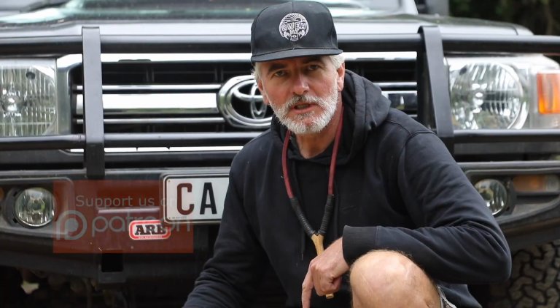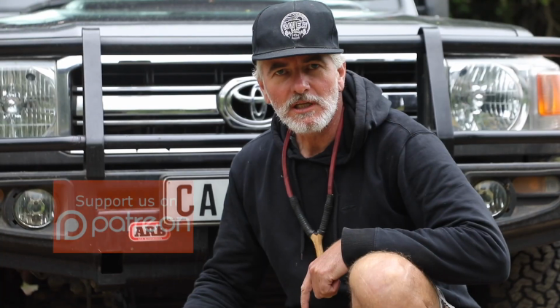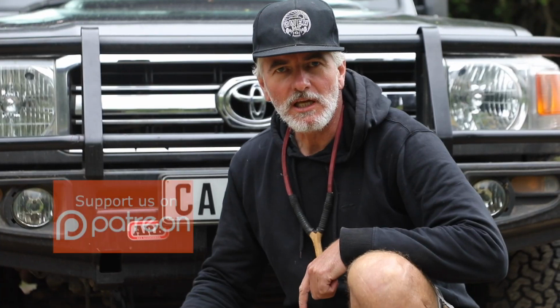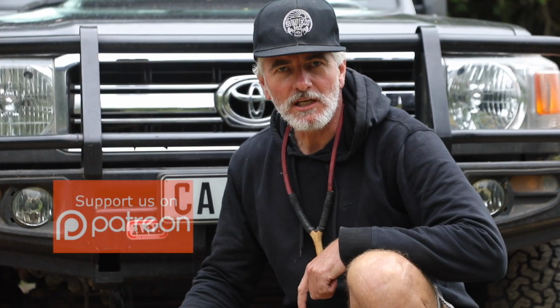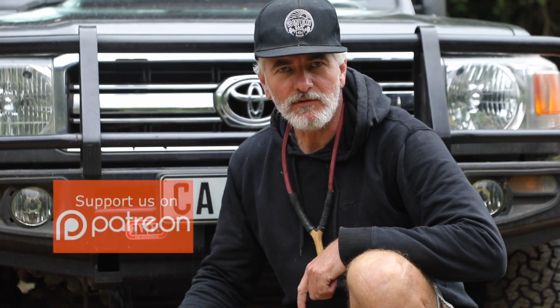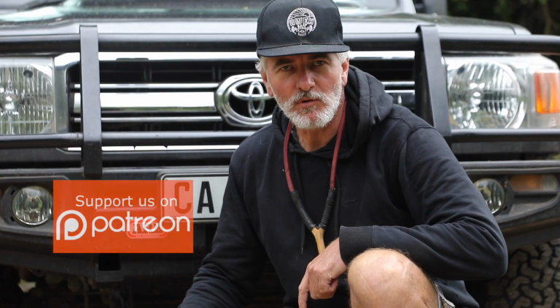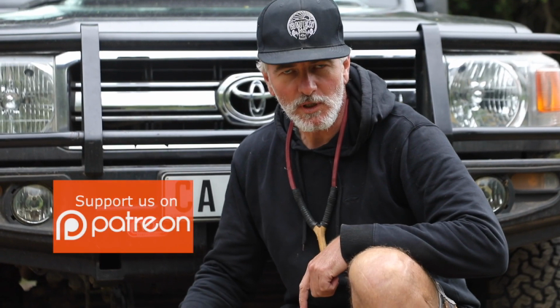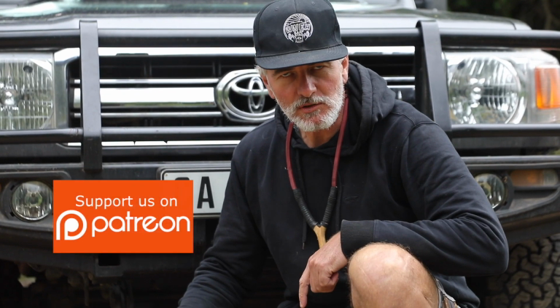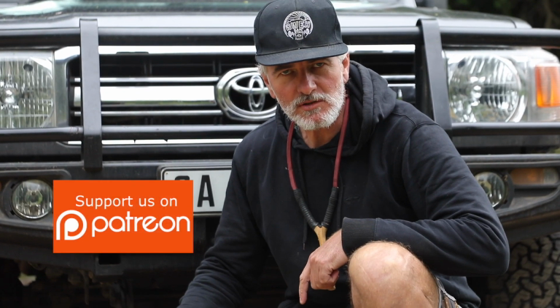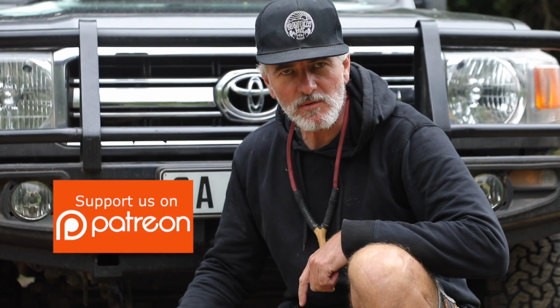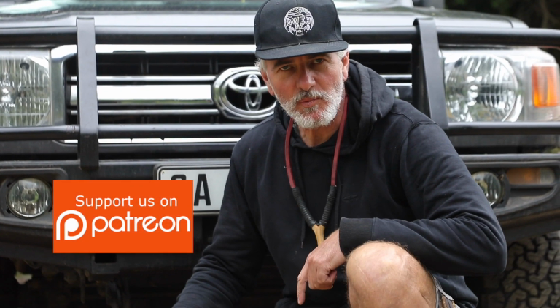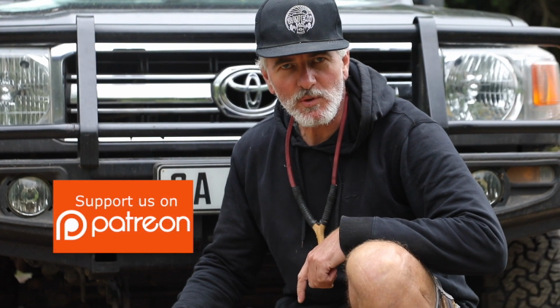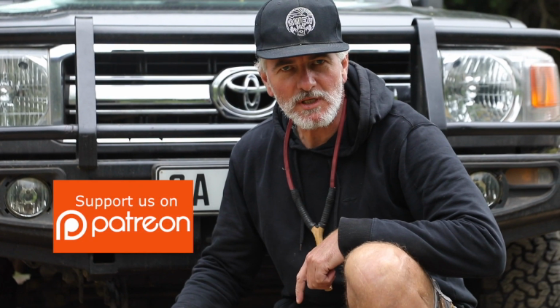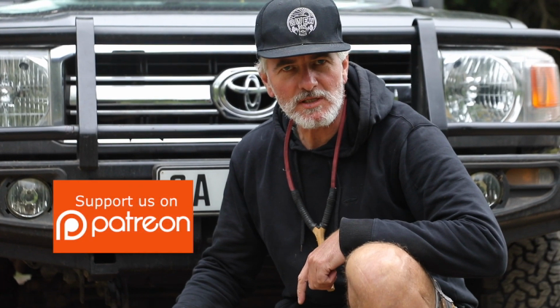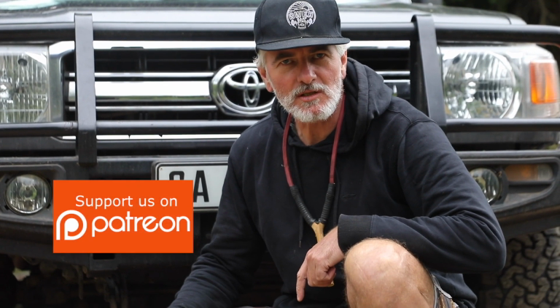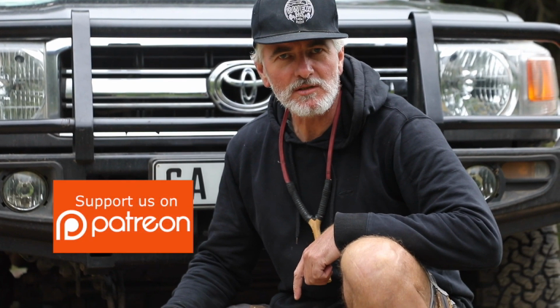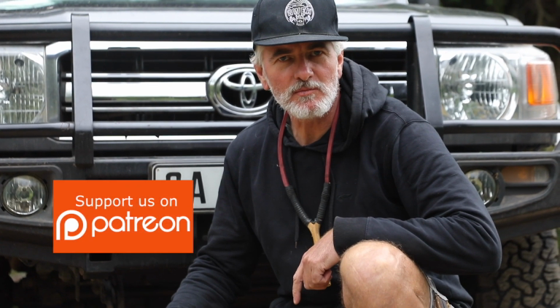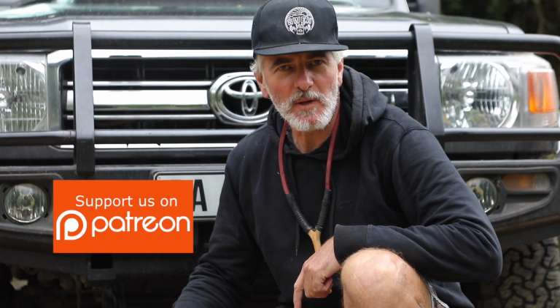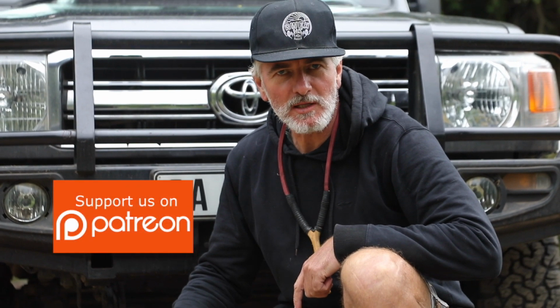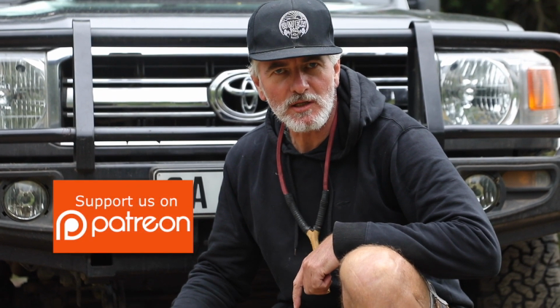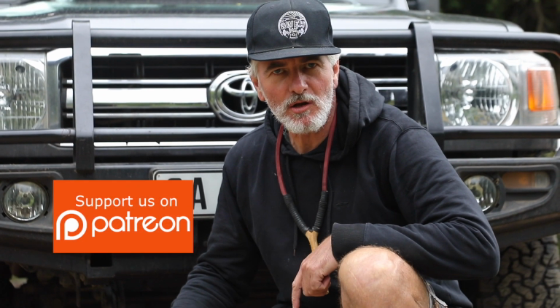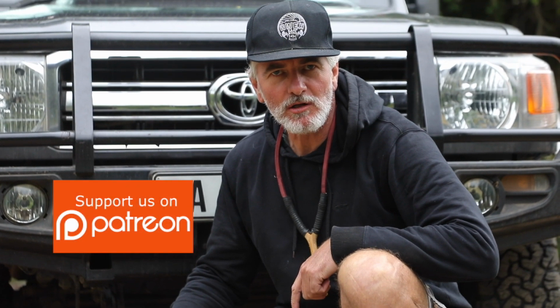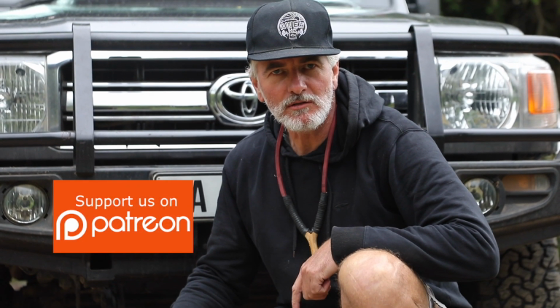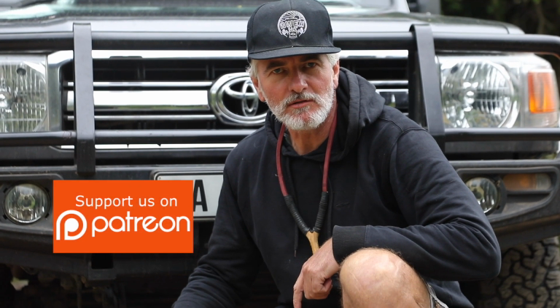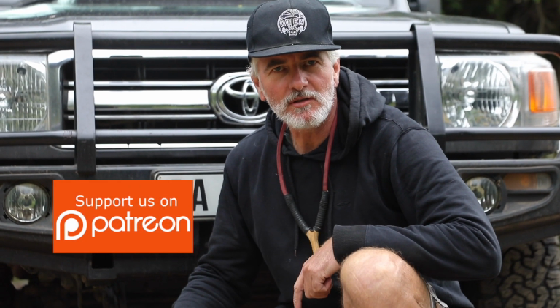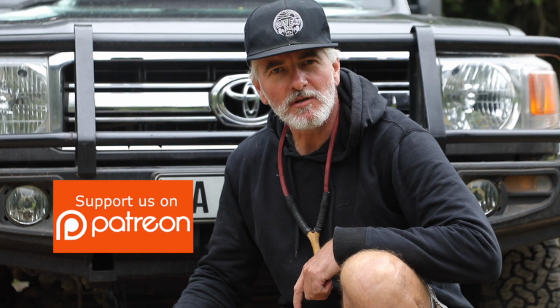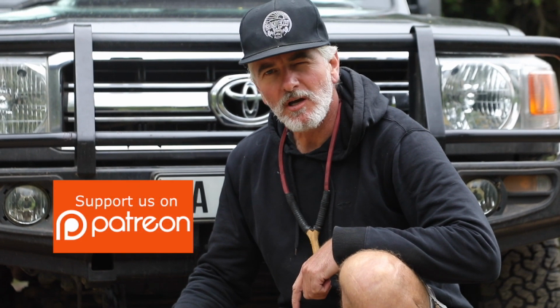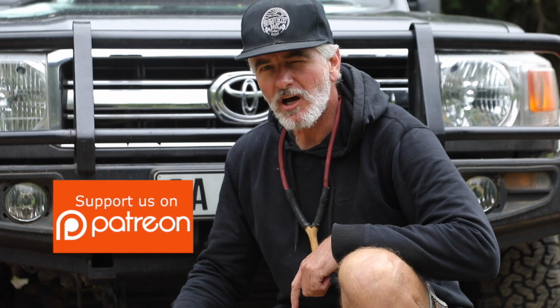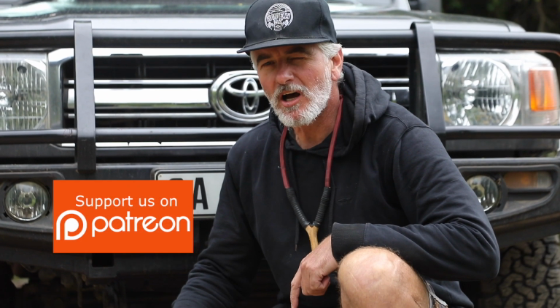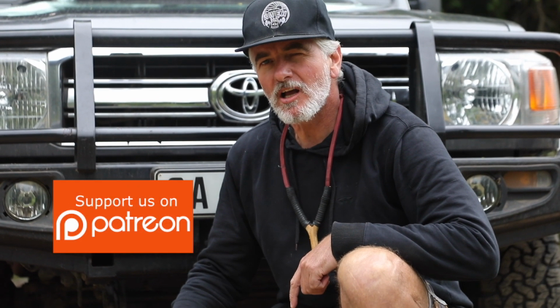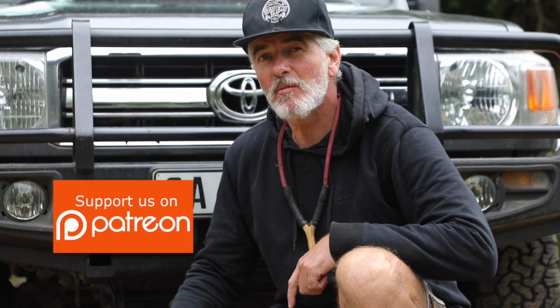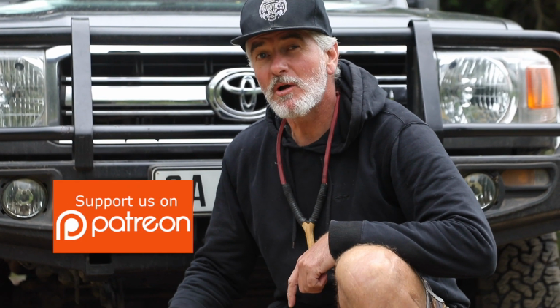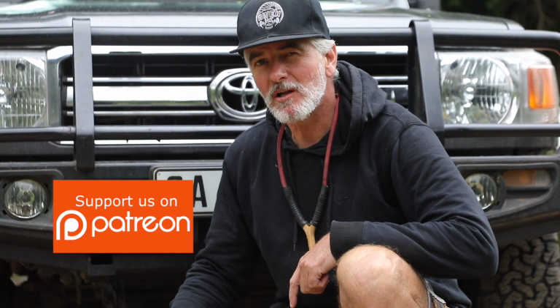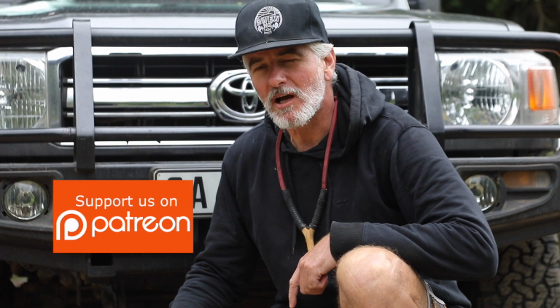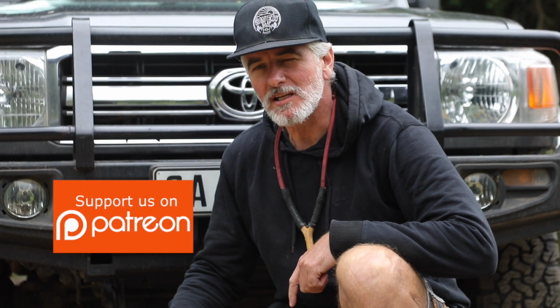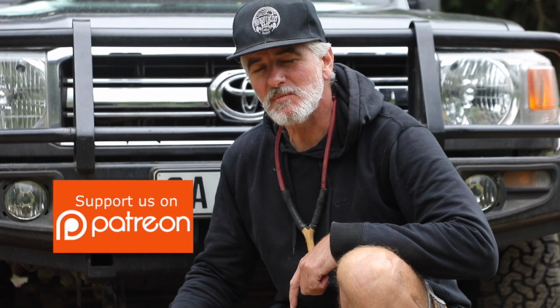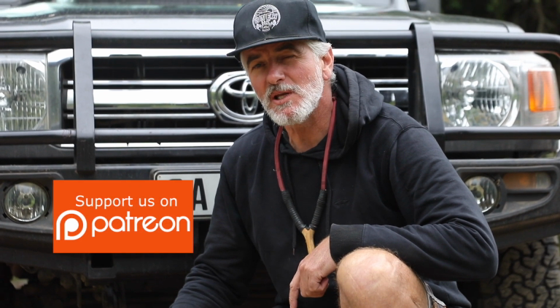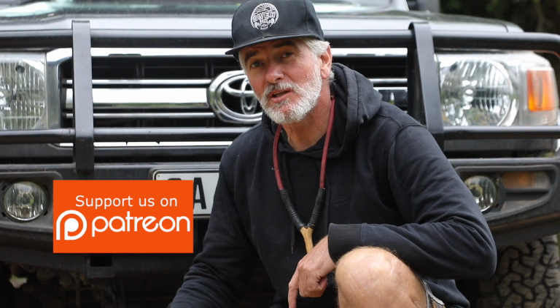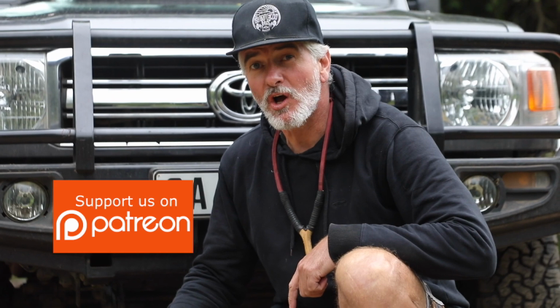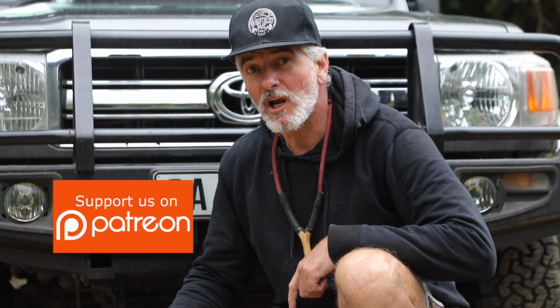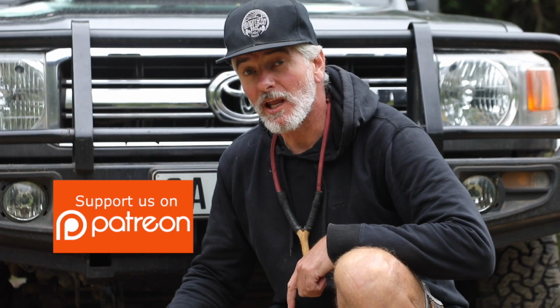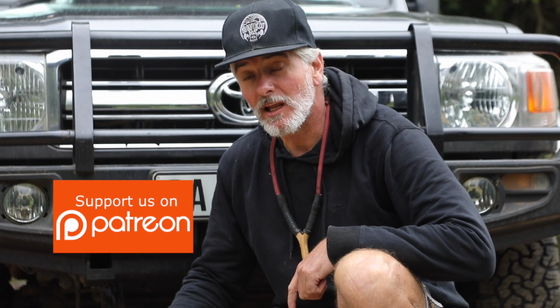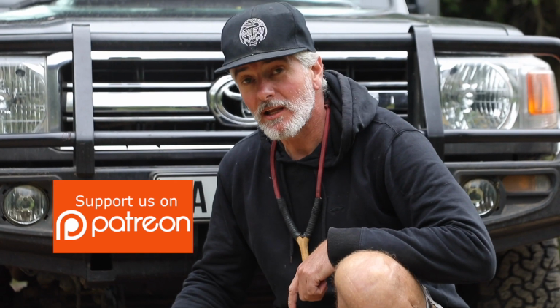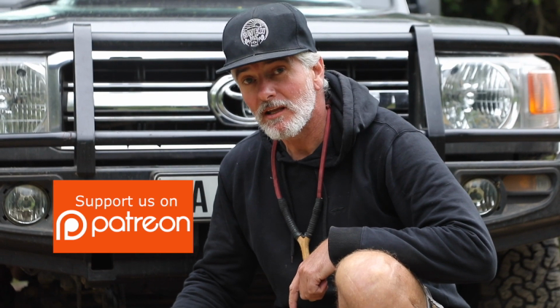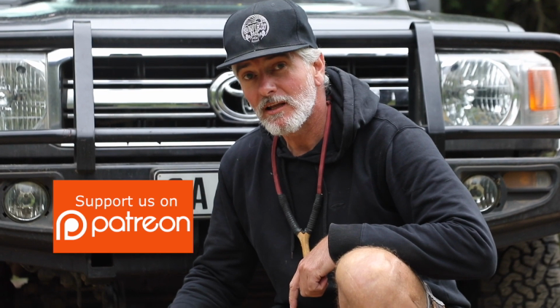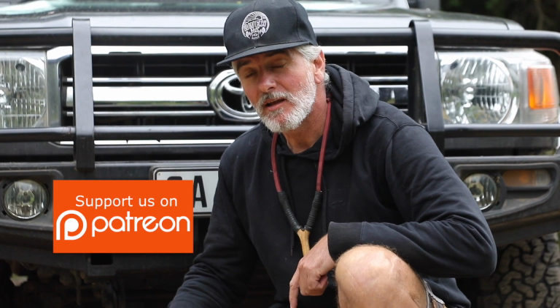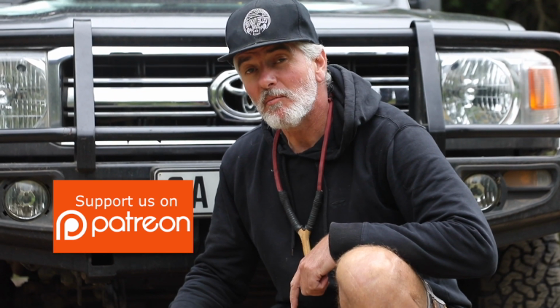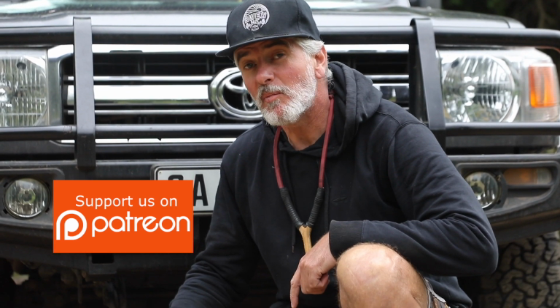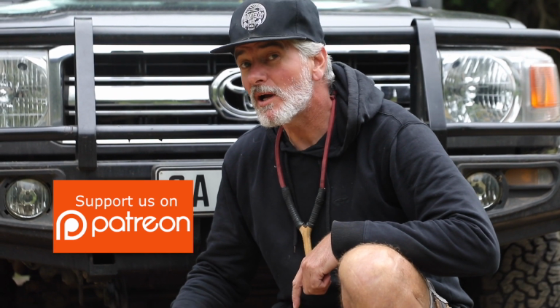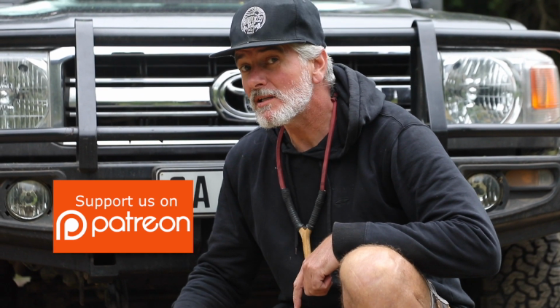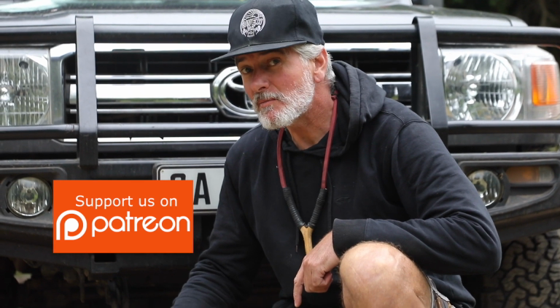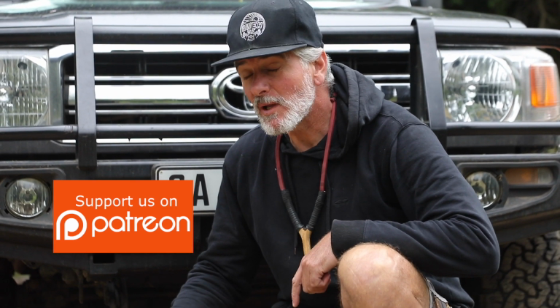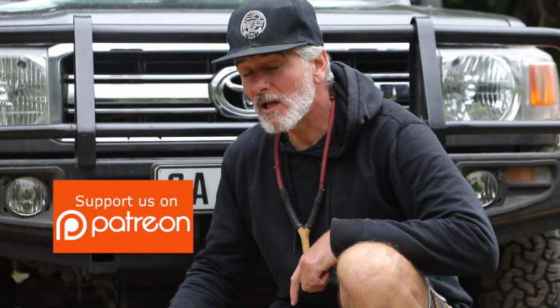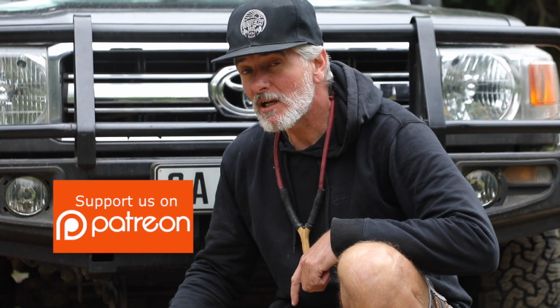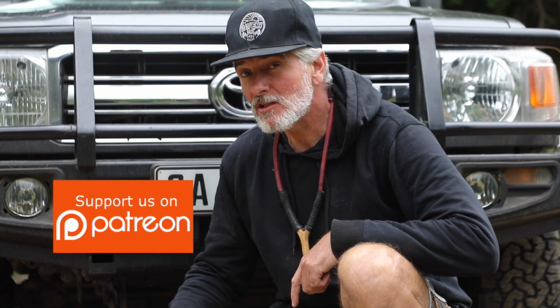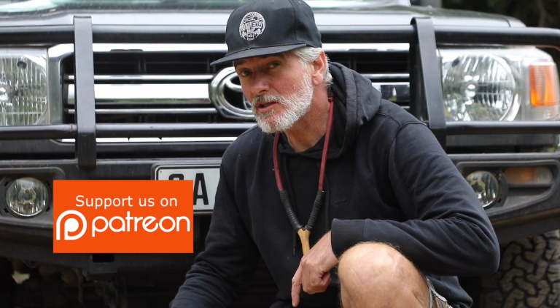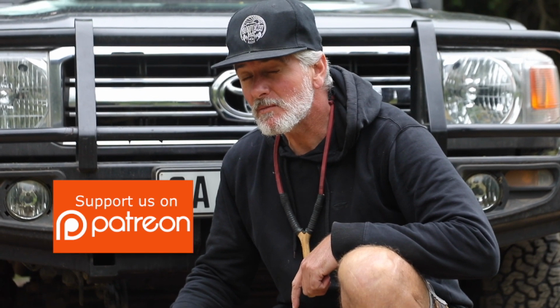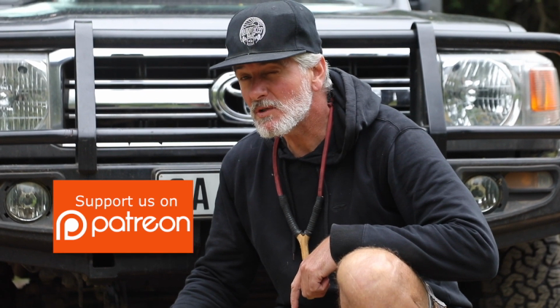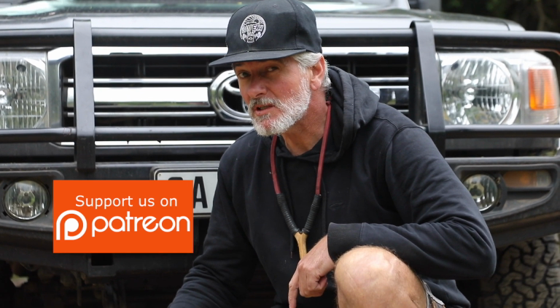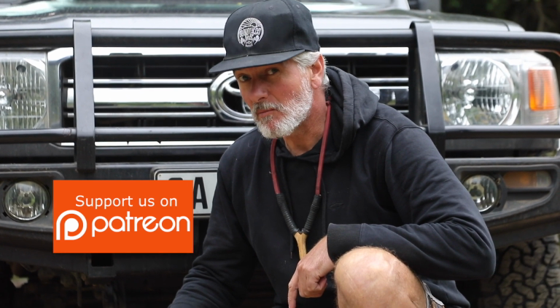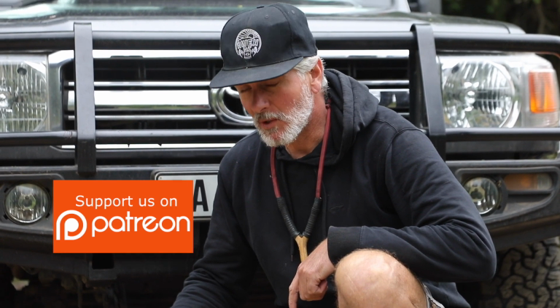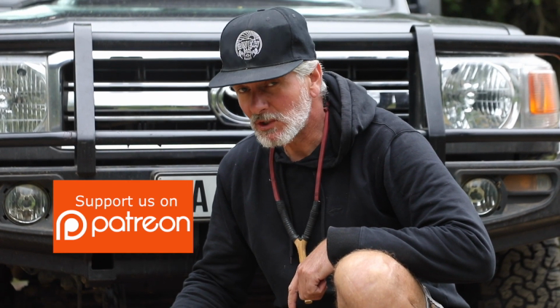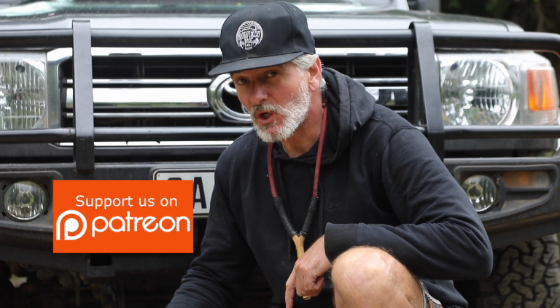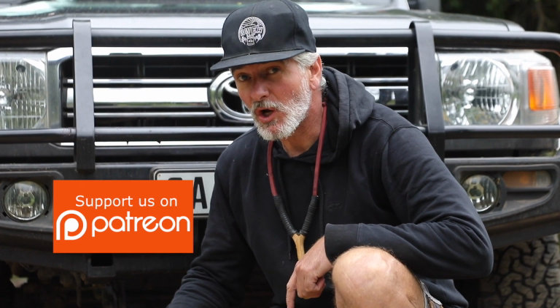And if you want to support us on Patreon, come on guys, be a darling — buy us a pack of chips or some biltong.